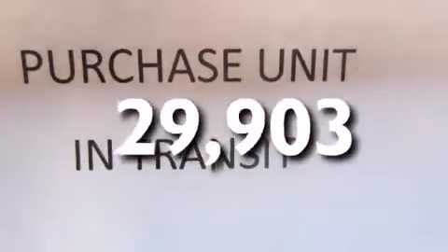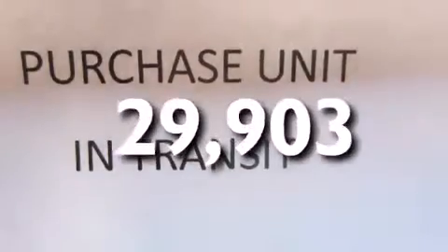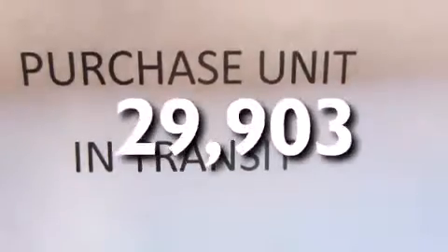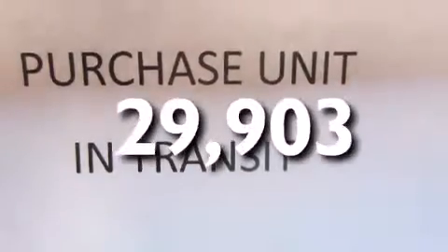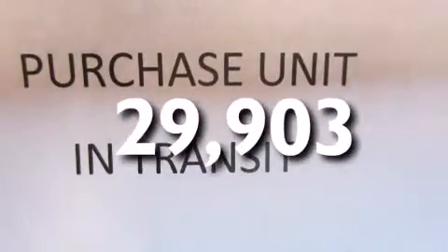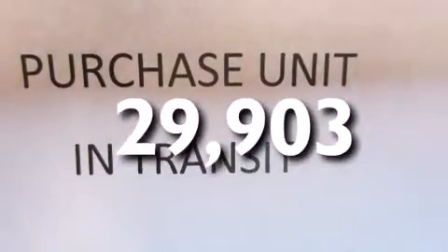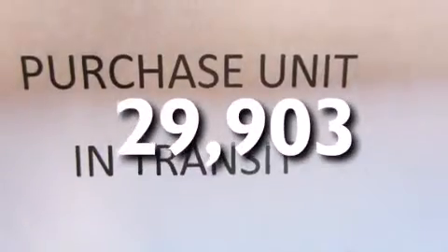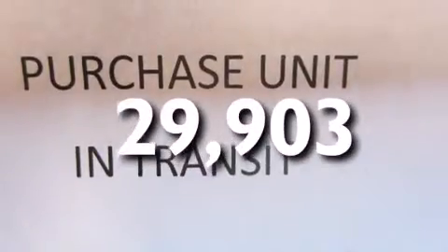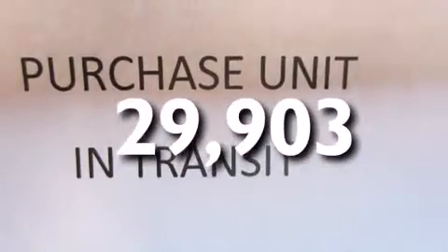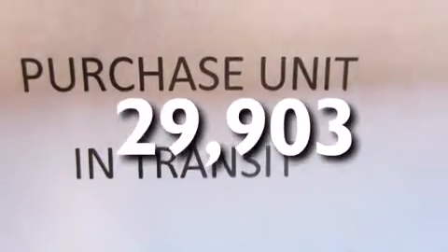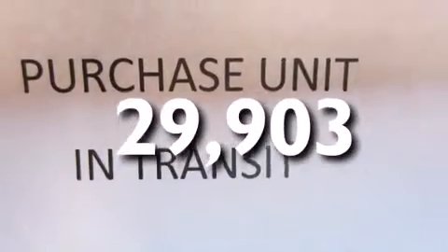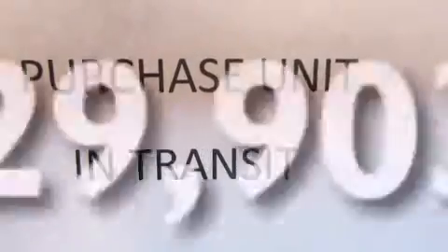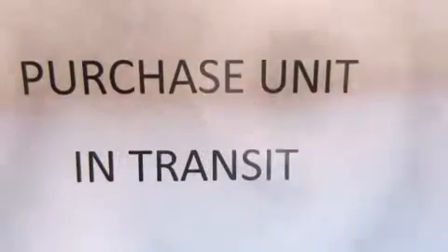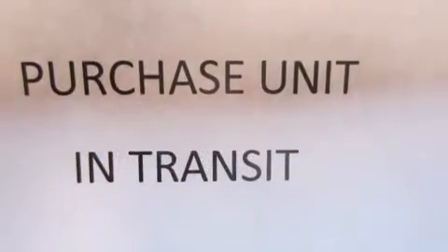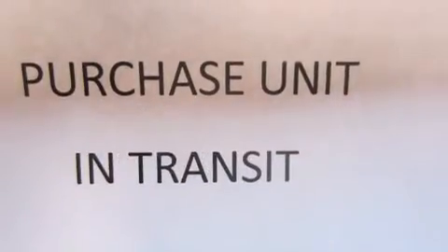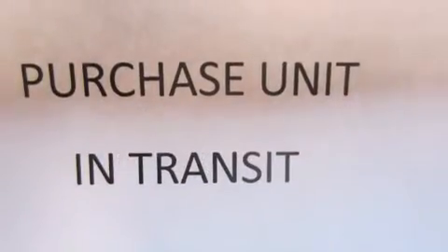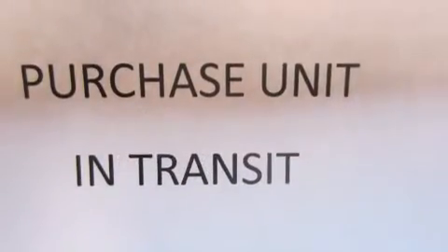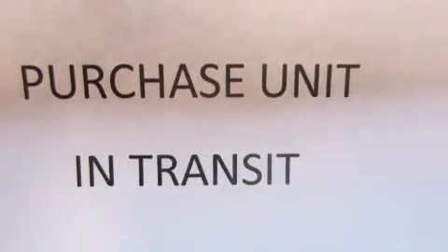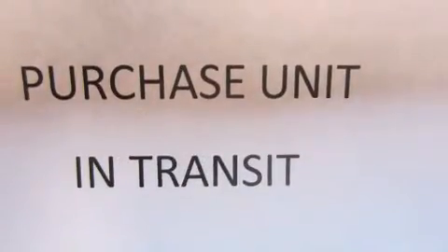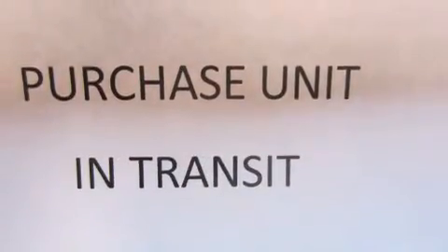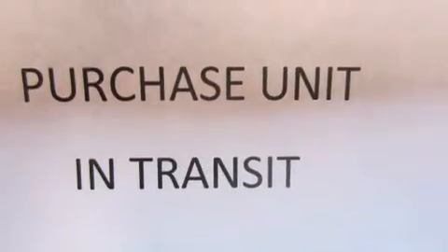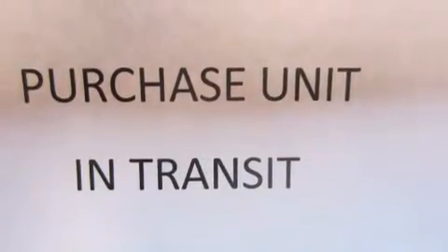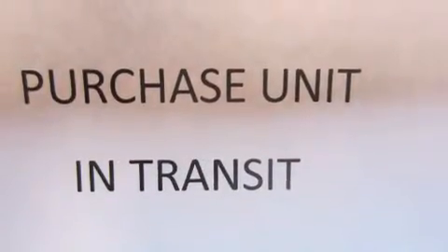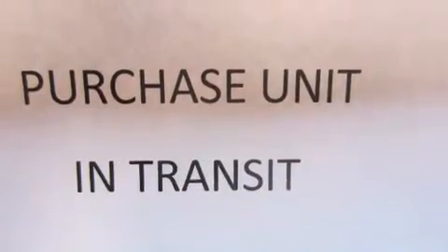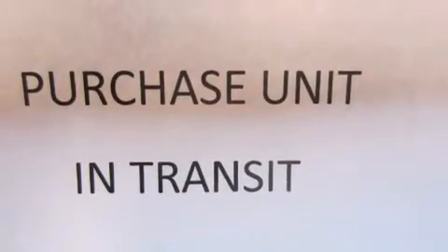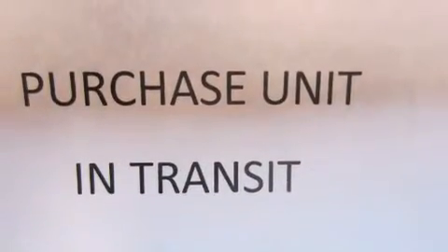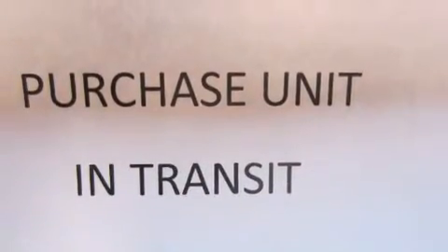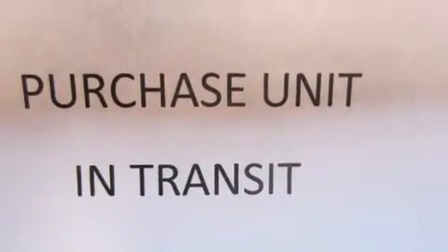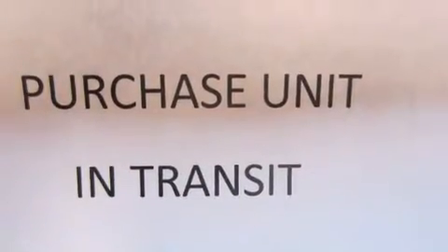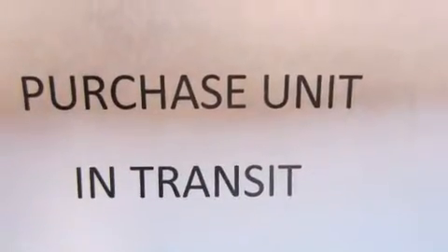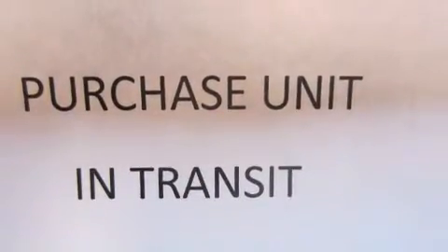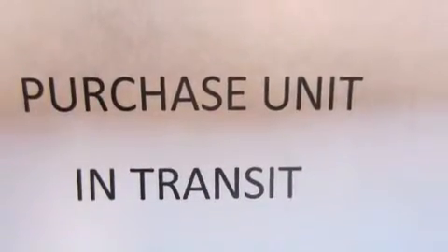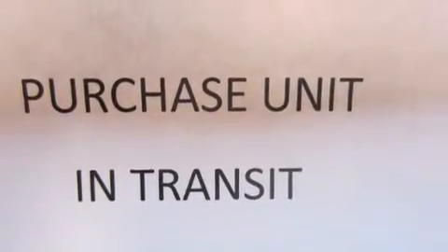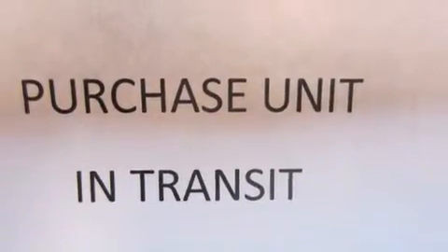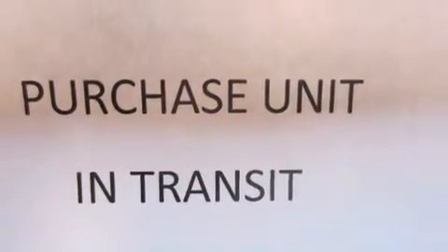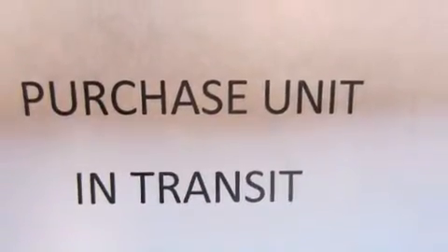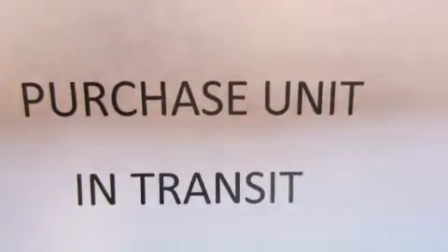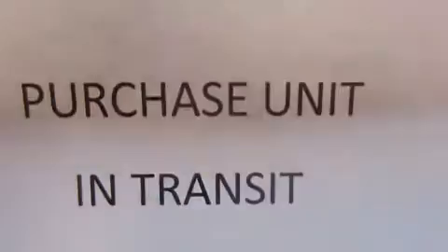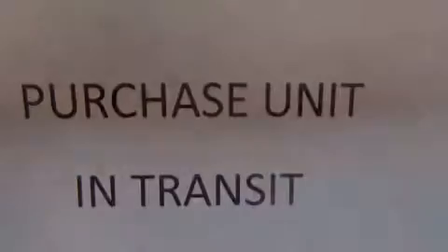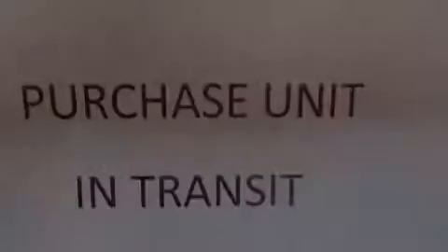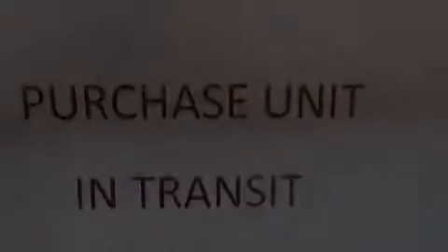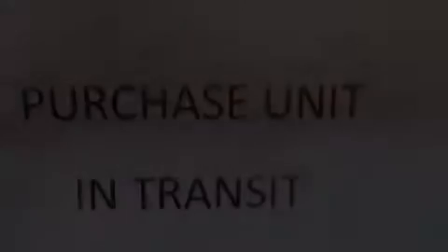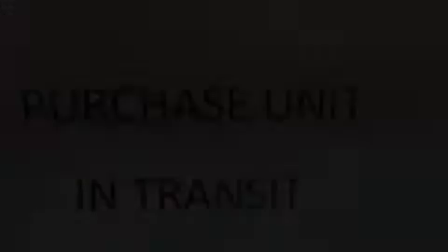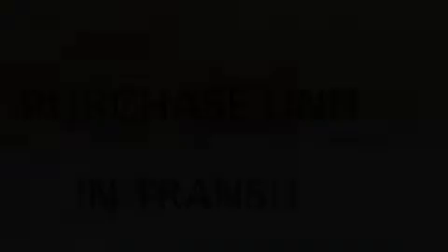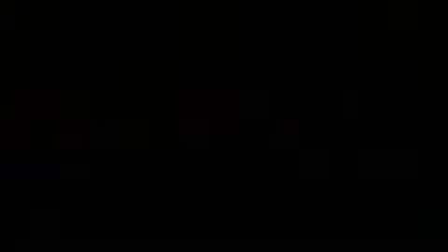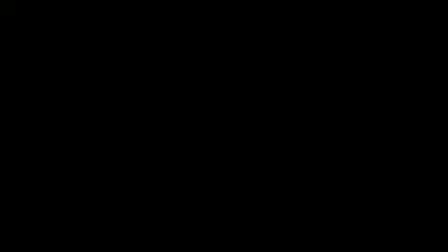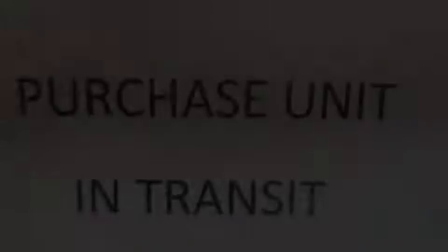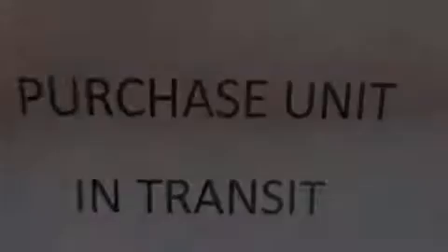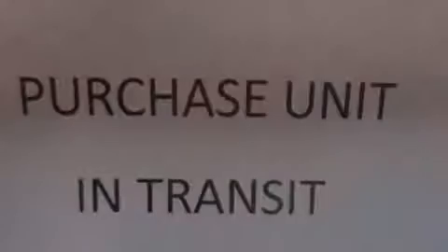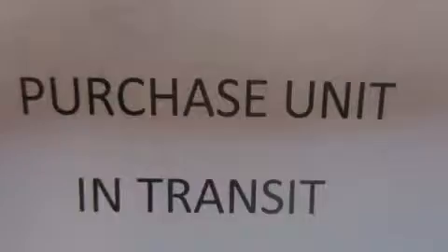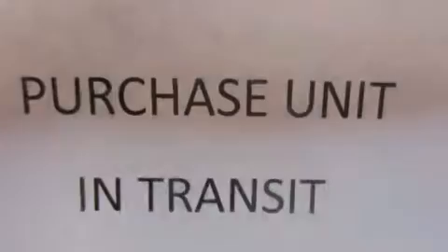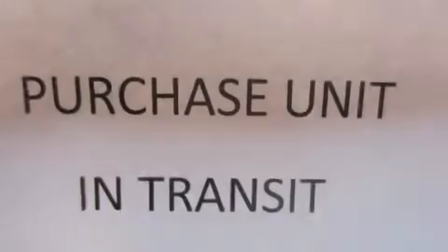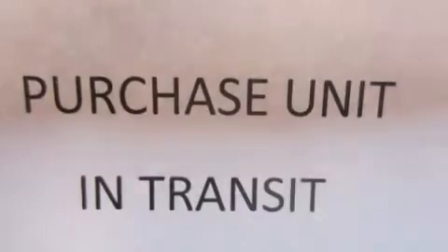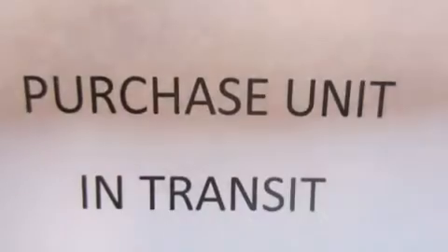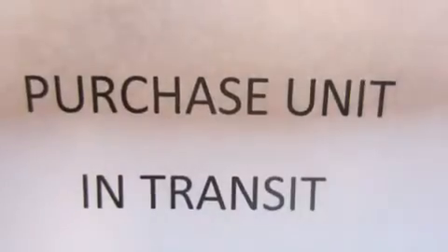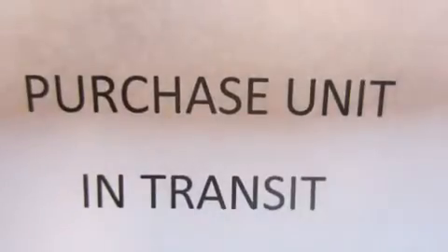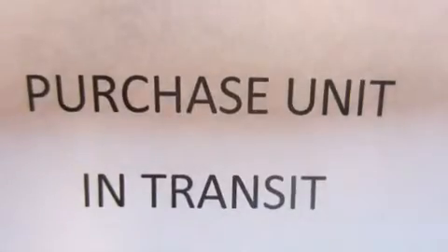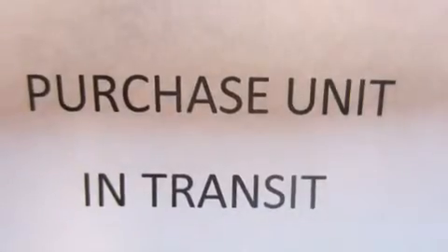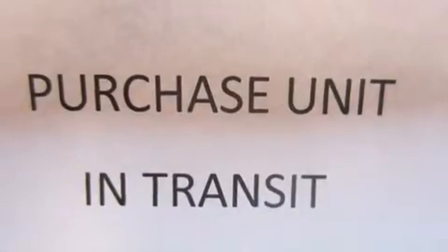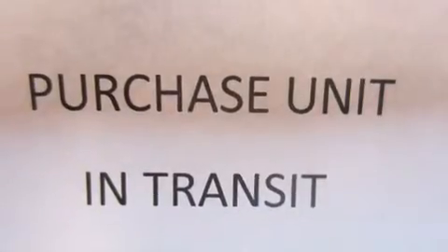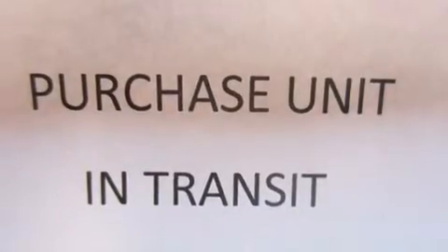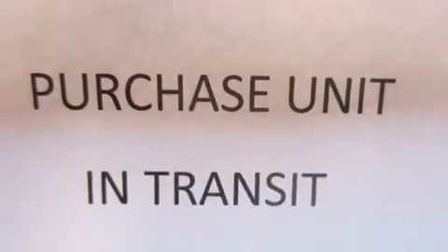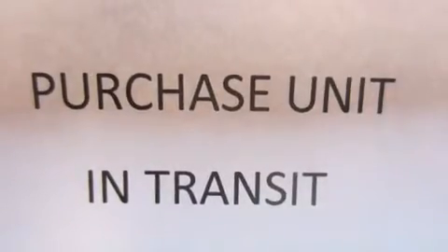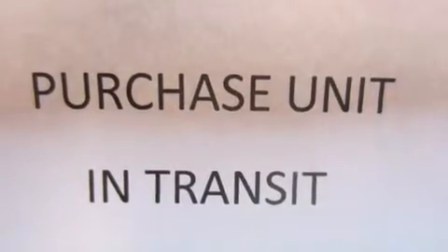With an EPA estimated rating of 27 miles per gallon on the highway, it's easy to see how you can save.